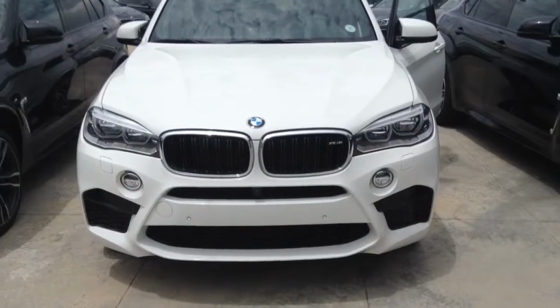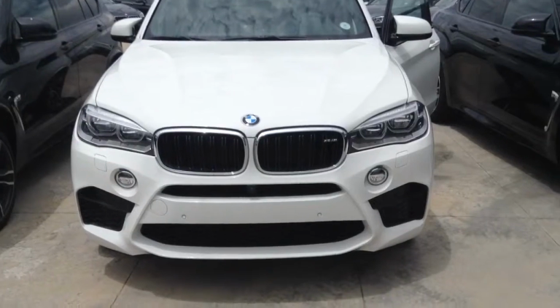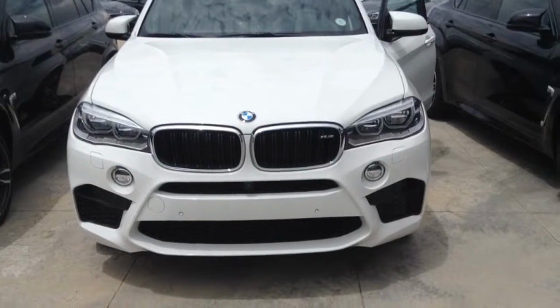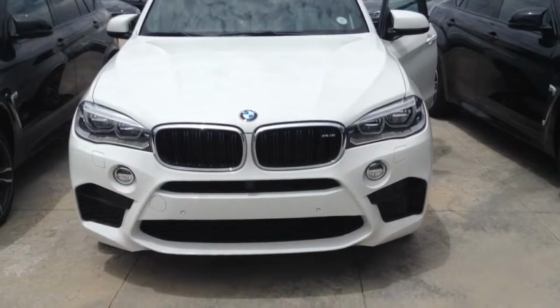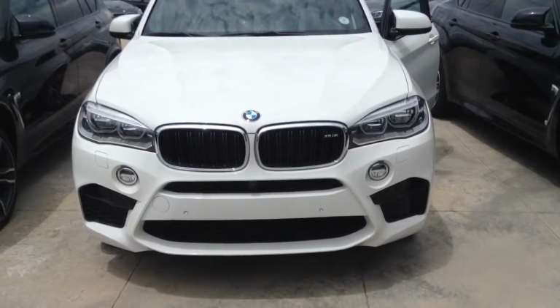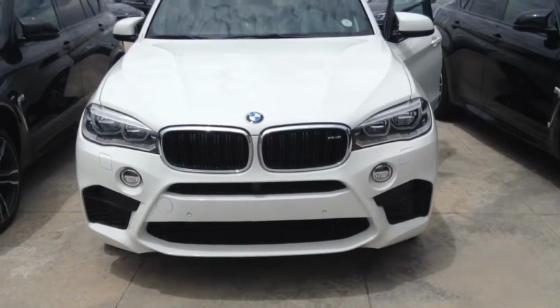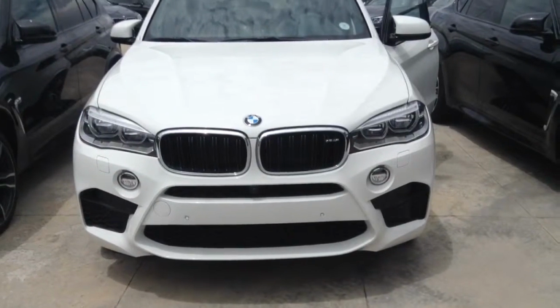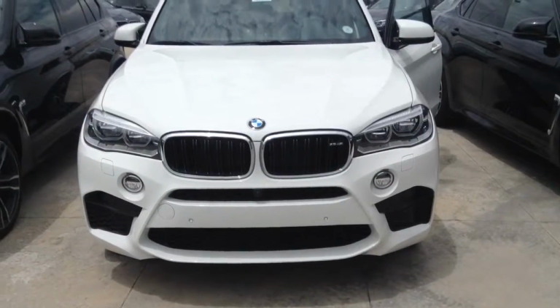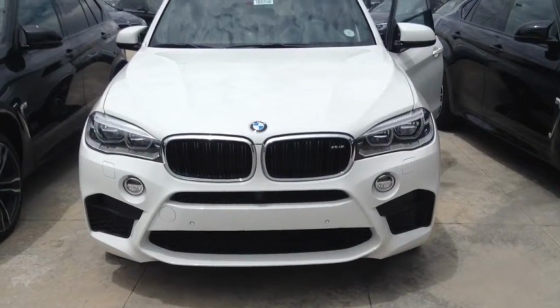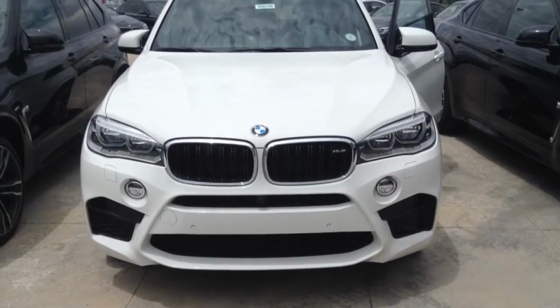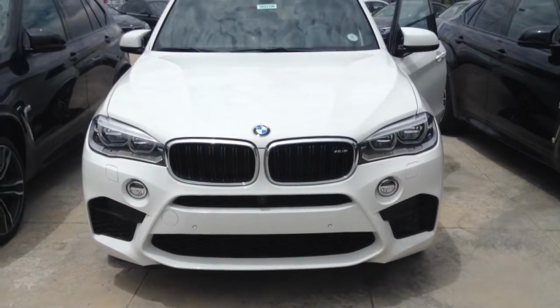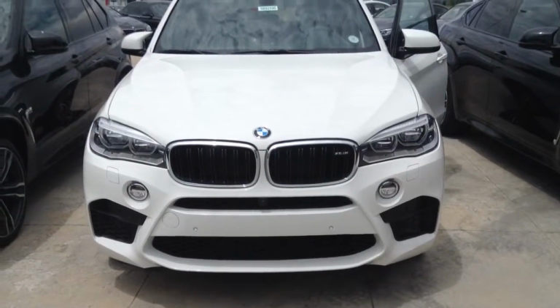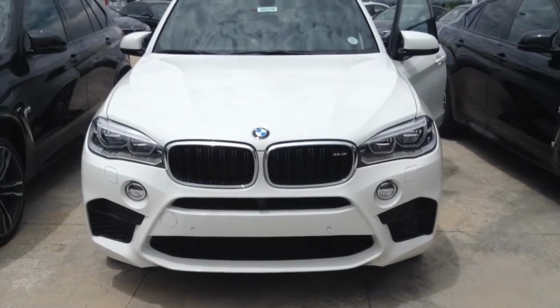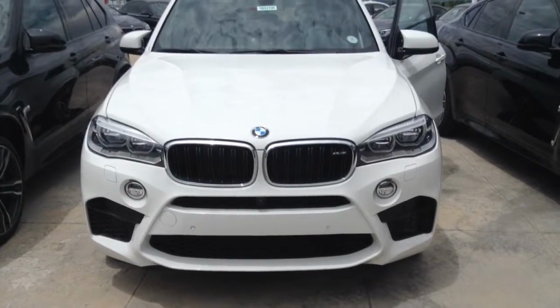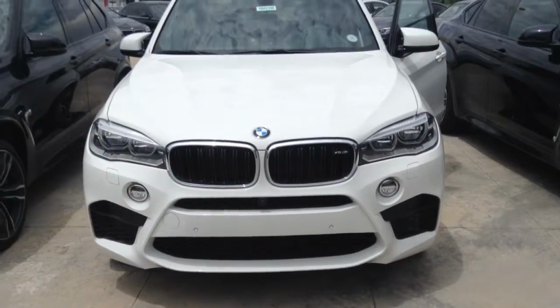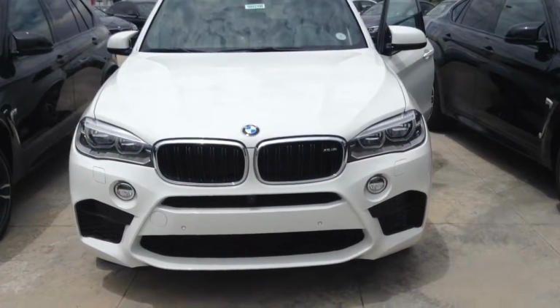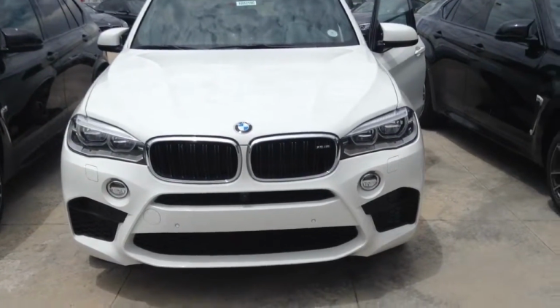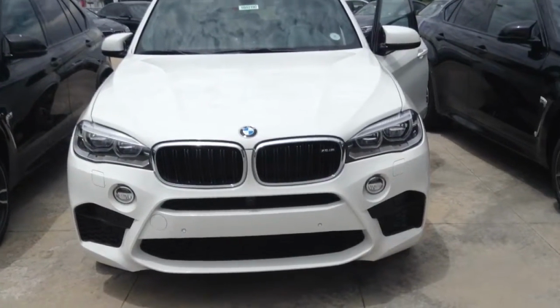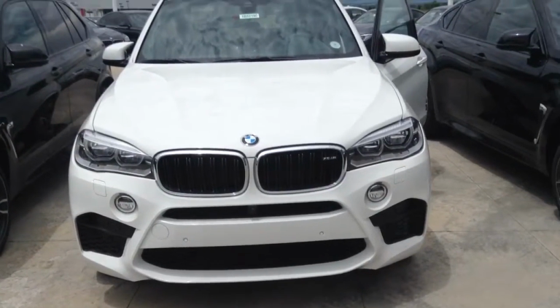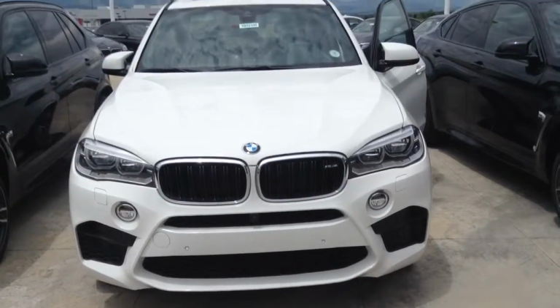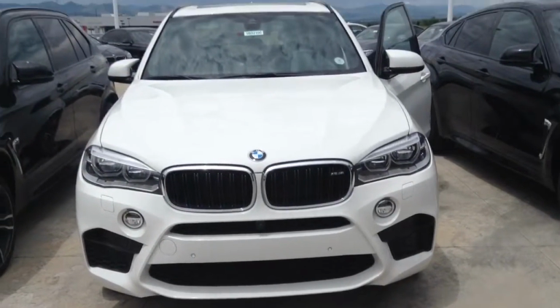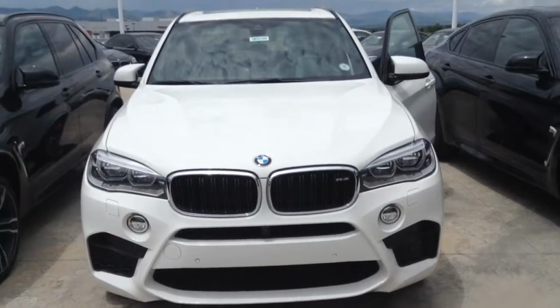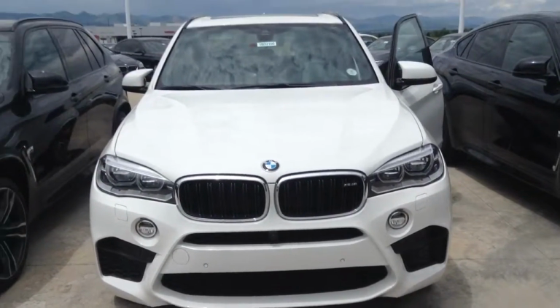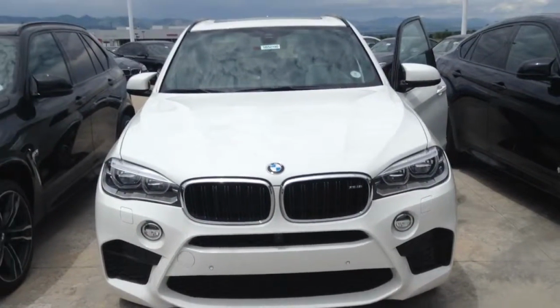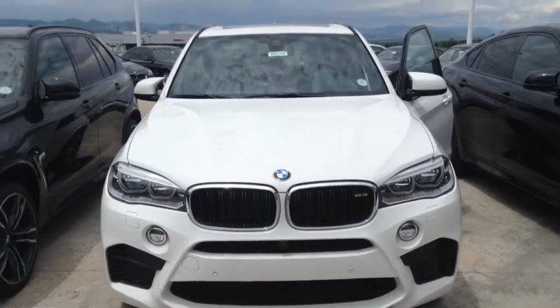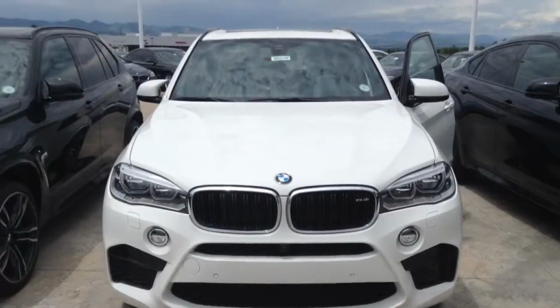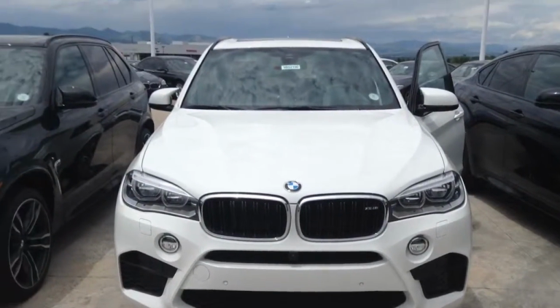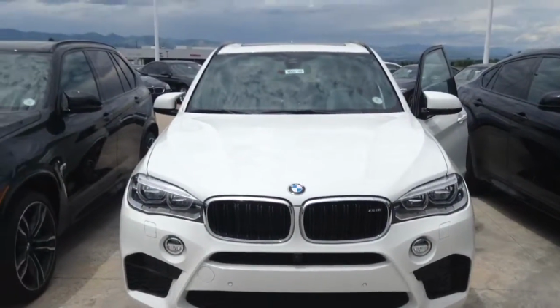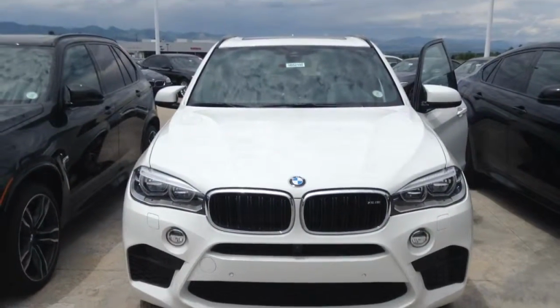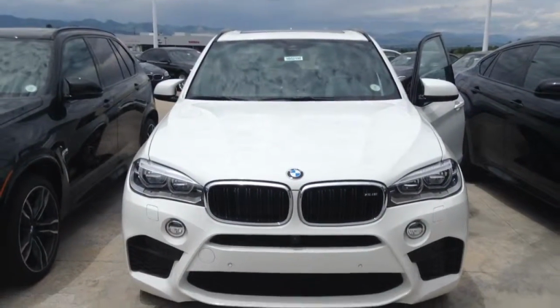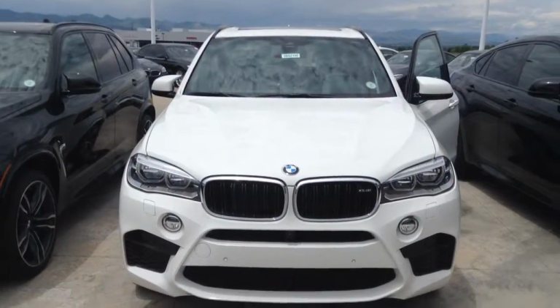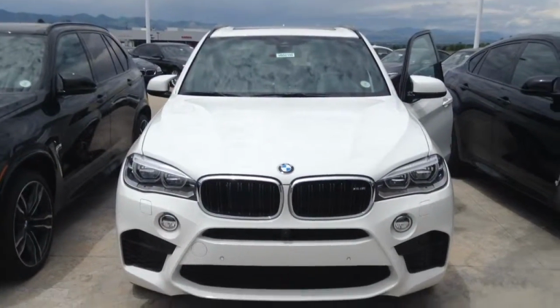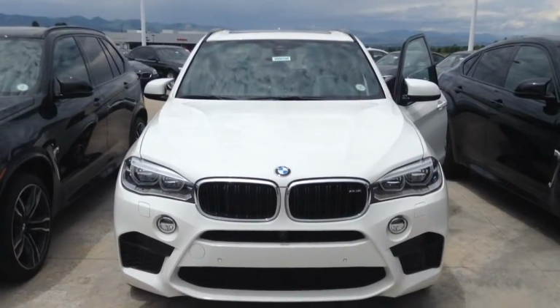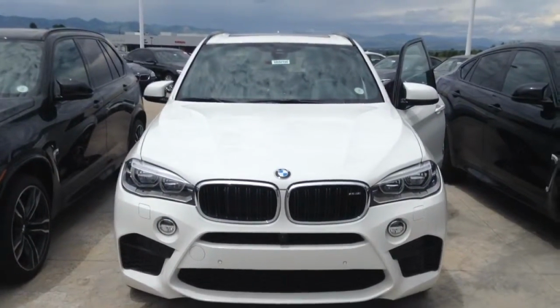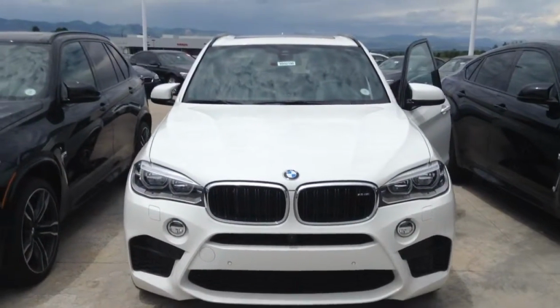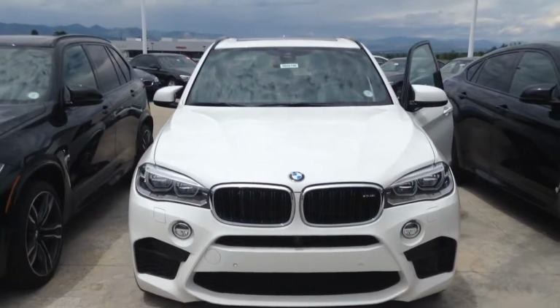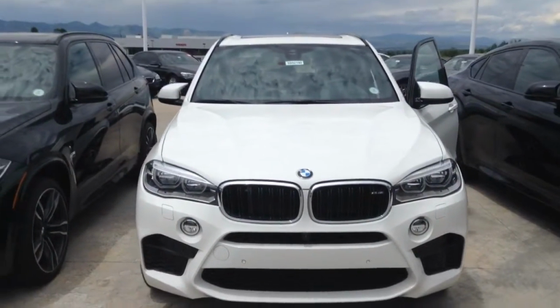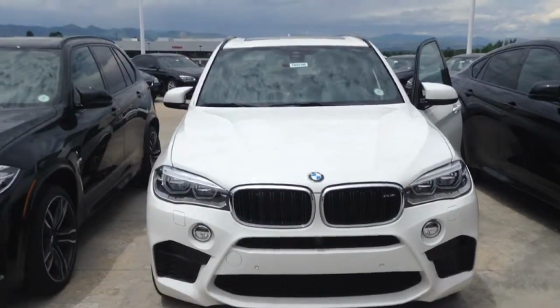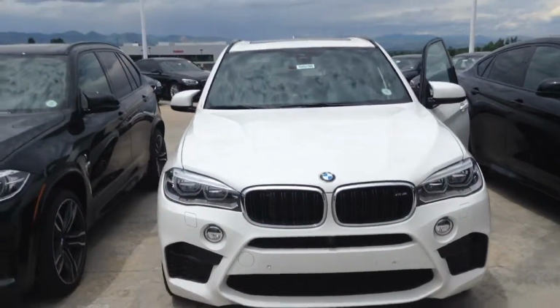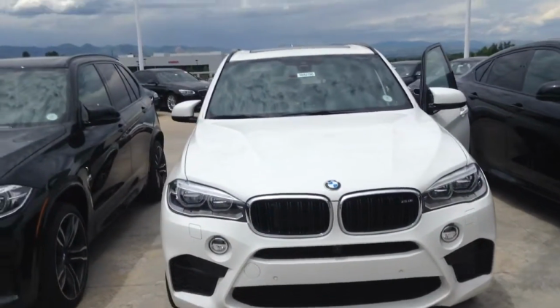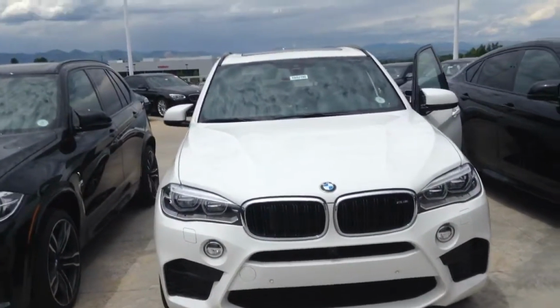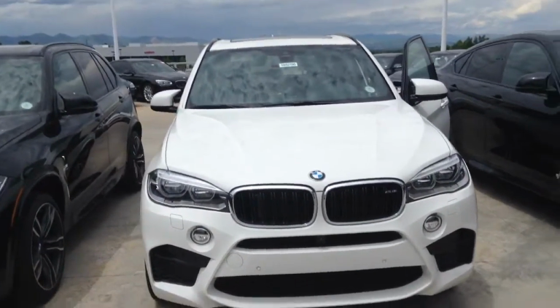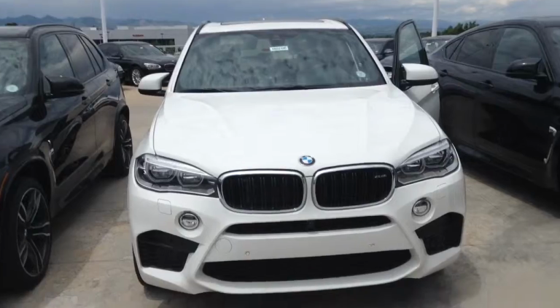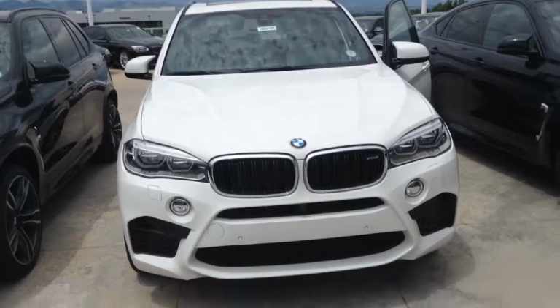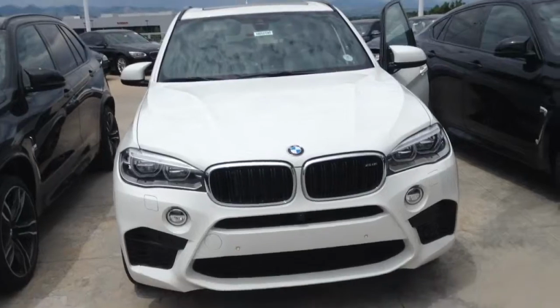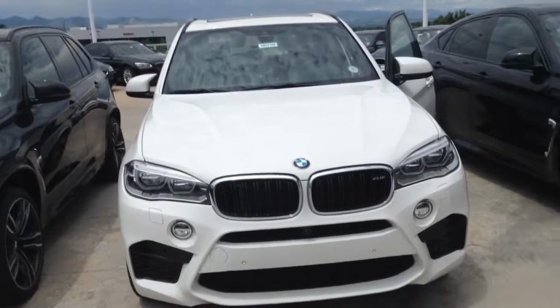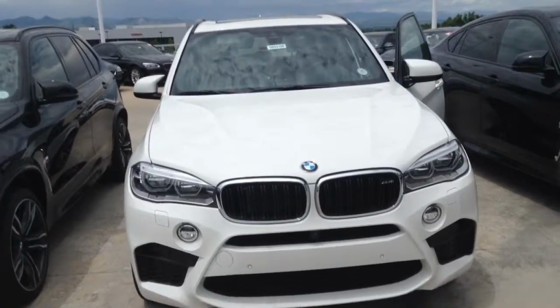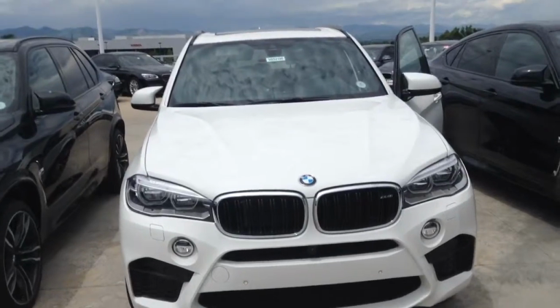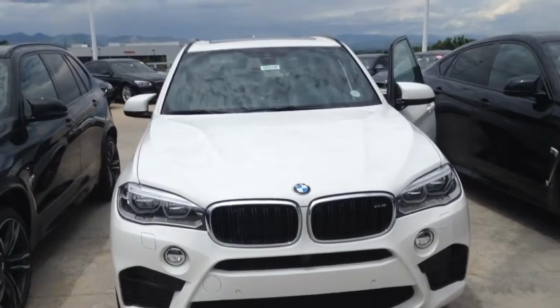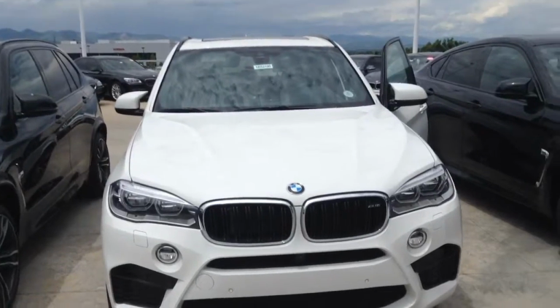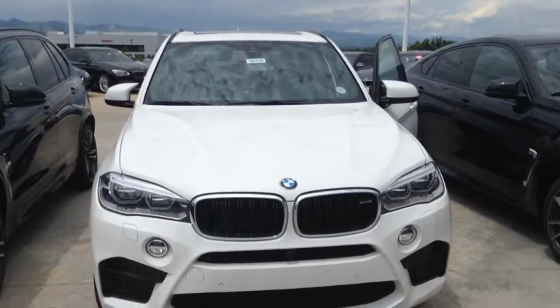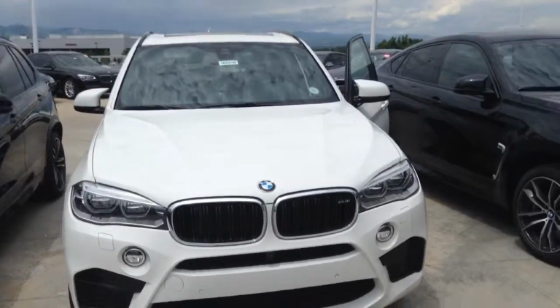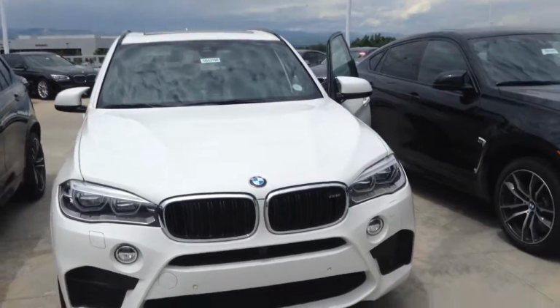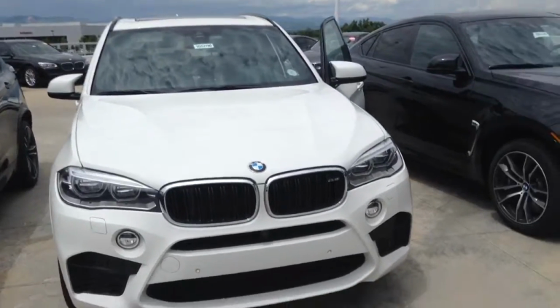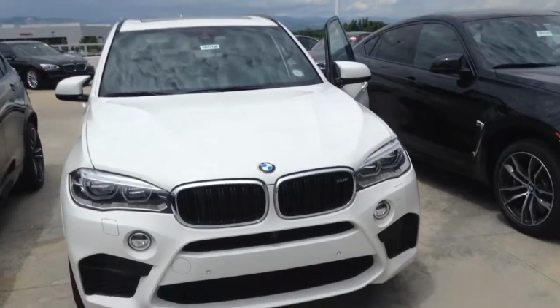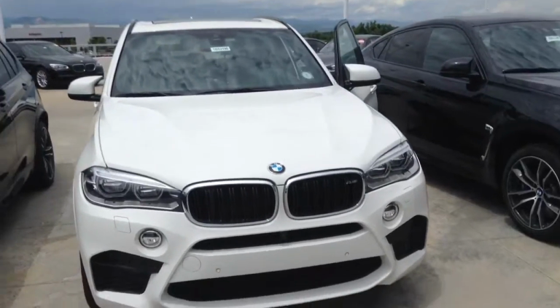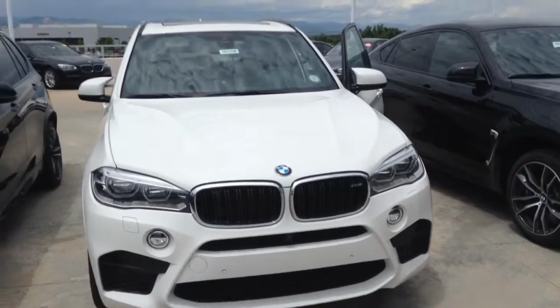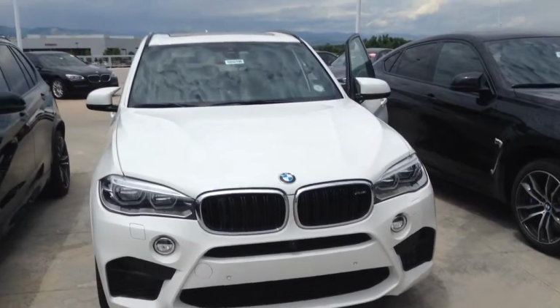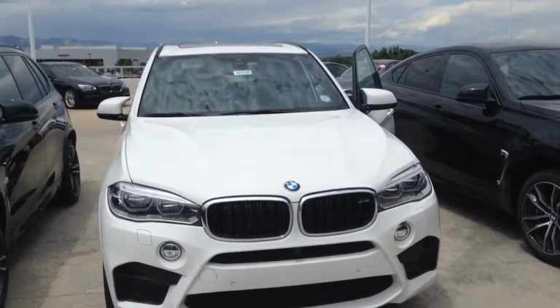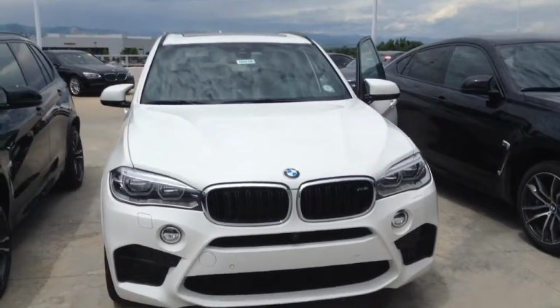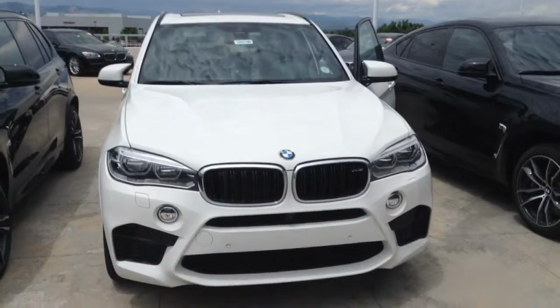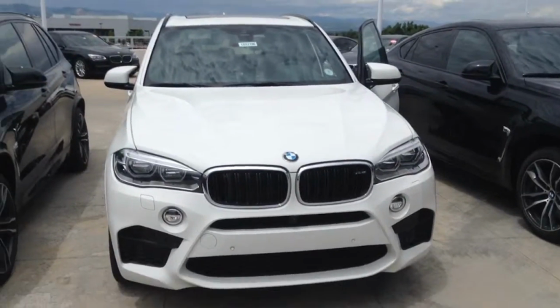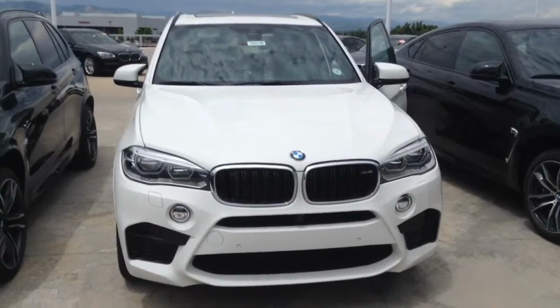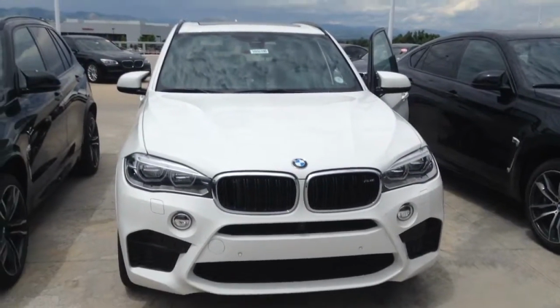Hi Keith, this is Drew down at Schaunt BMW. It's Tuesday. Just thought I'd check in with you, see if you're still interested in the X5M.